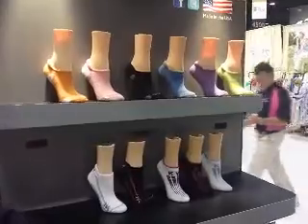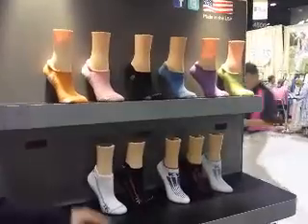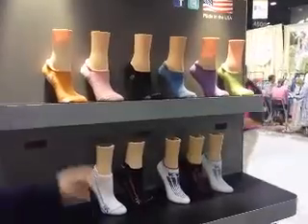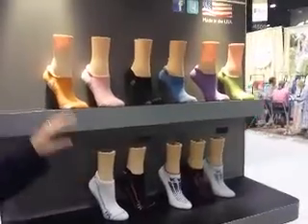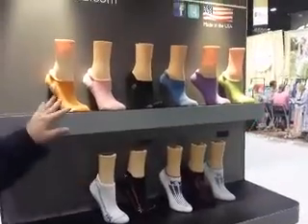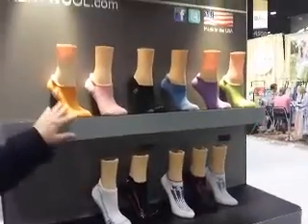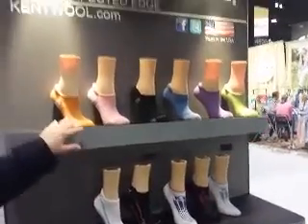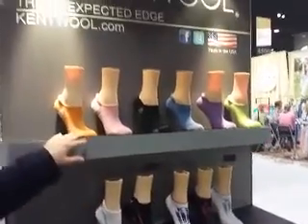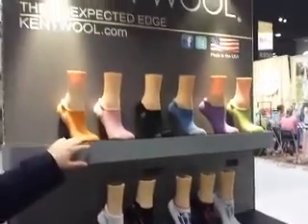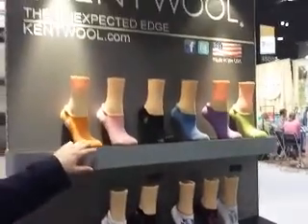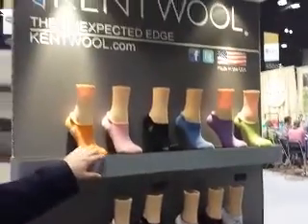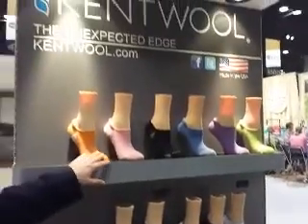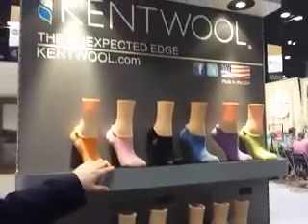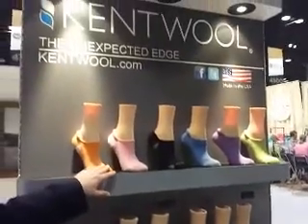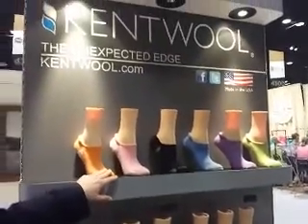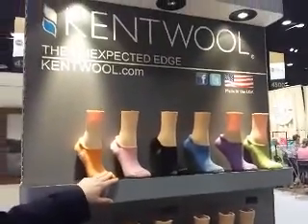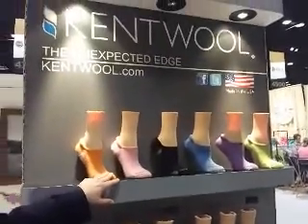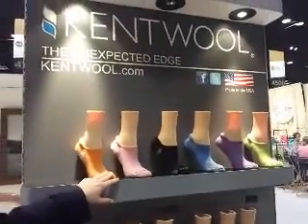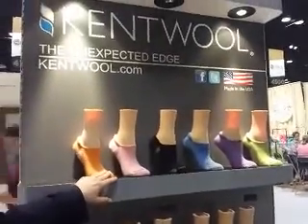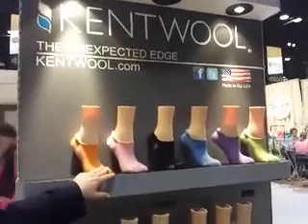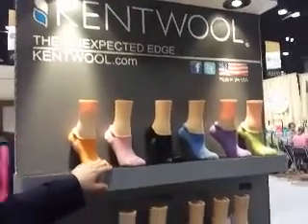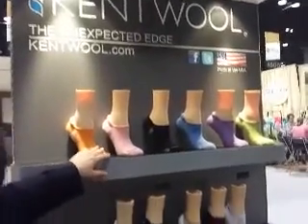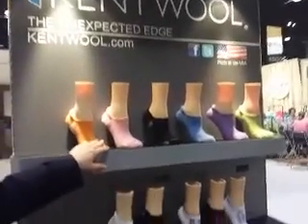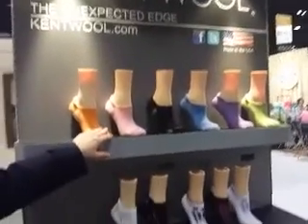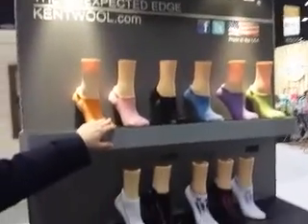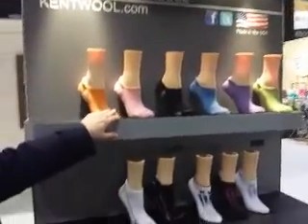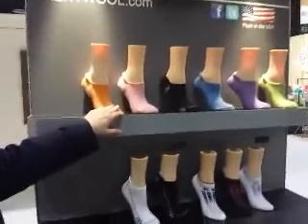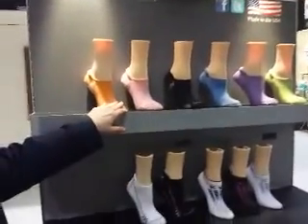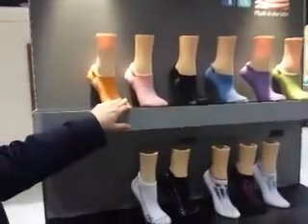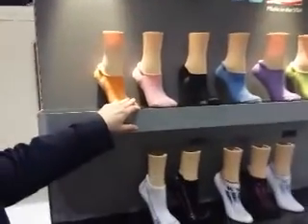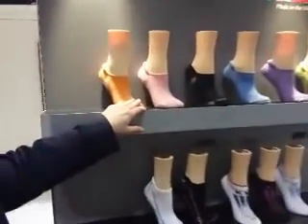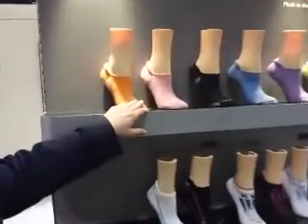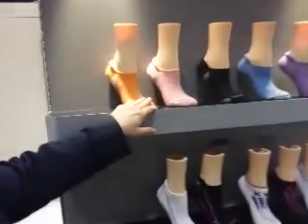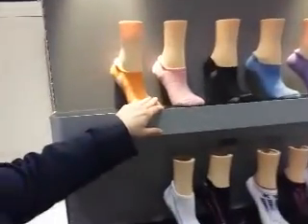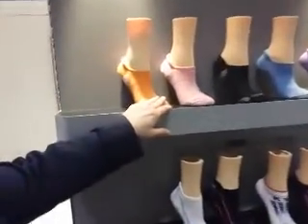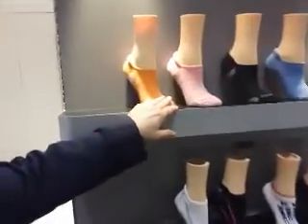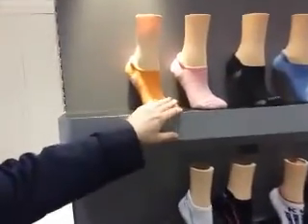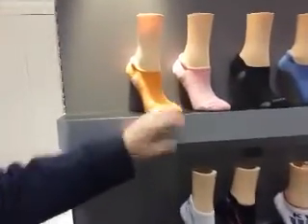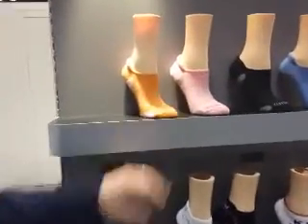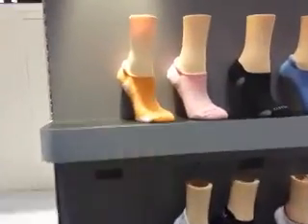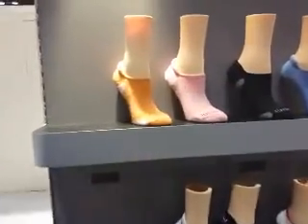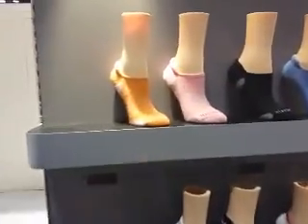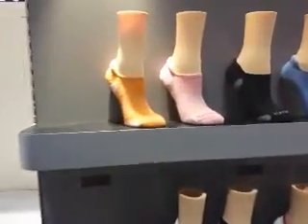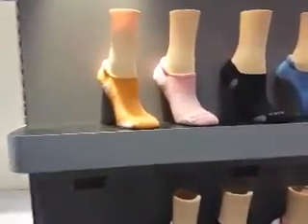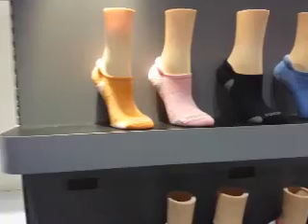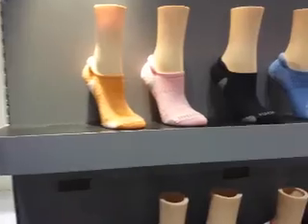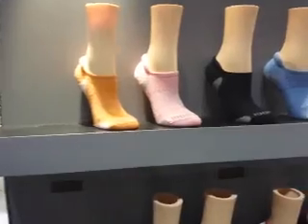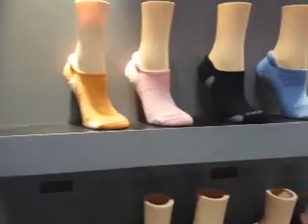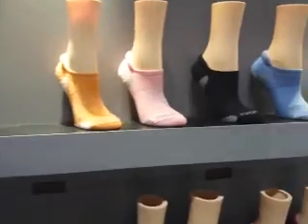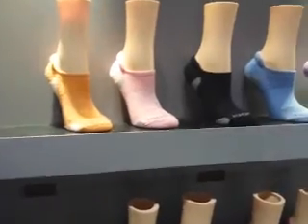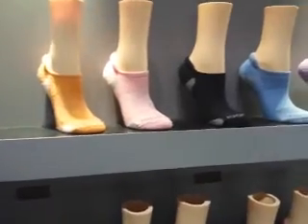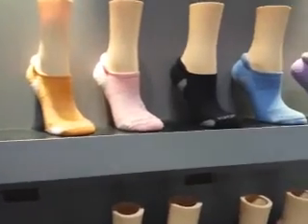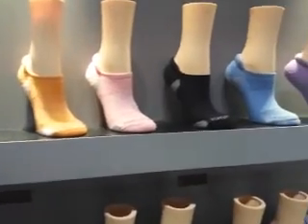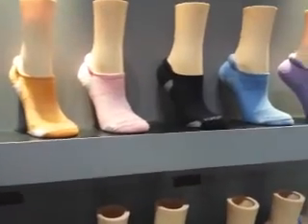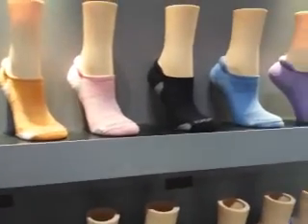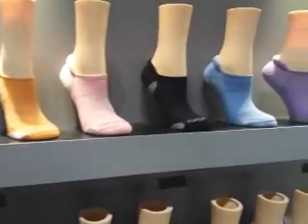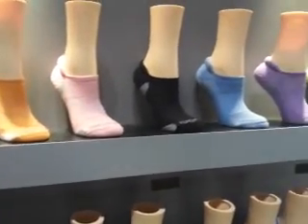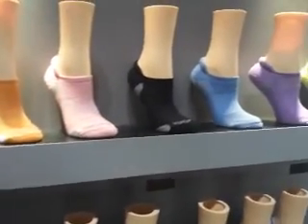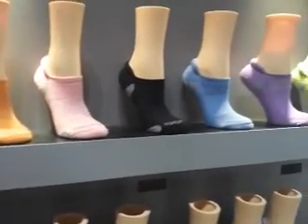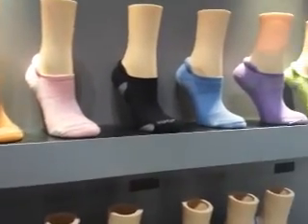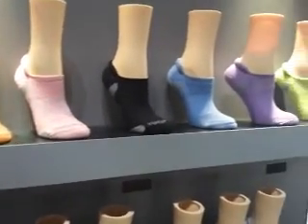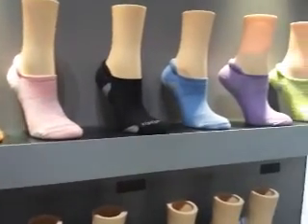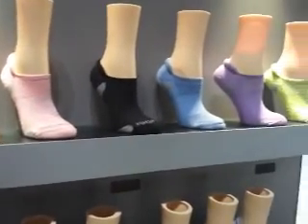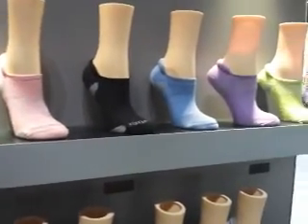We continue to have our bread and butter — the low profile skinnies for the ladies. That is the preferred sock on the LPGA Tour.